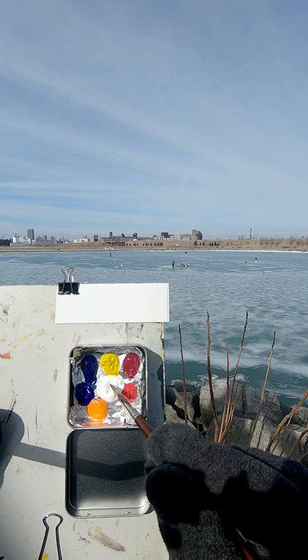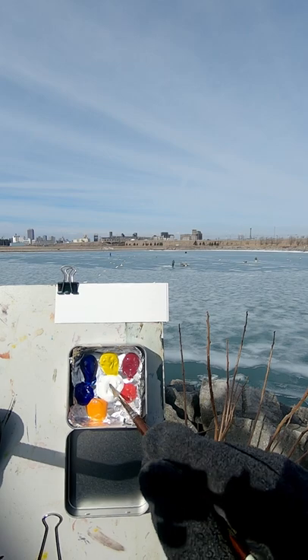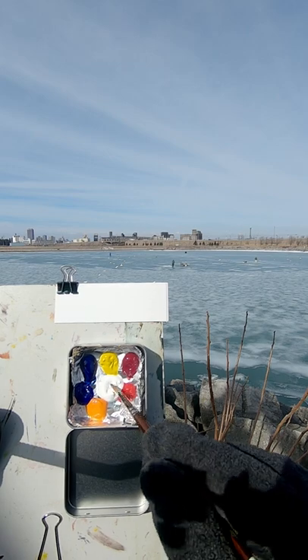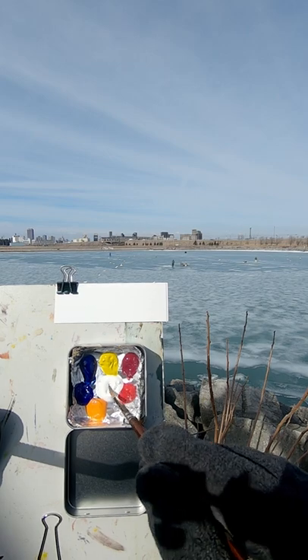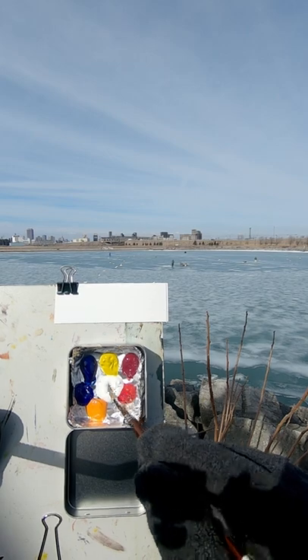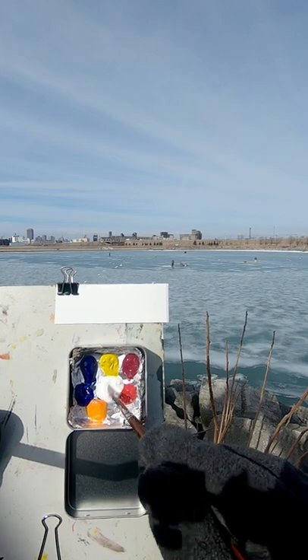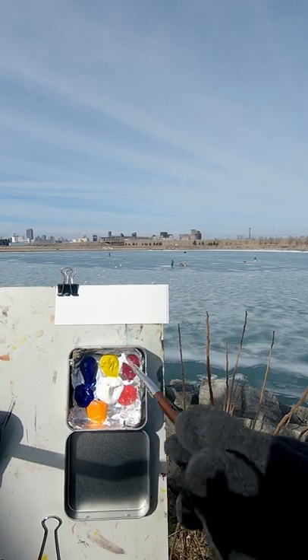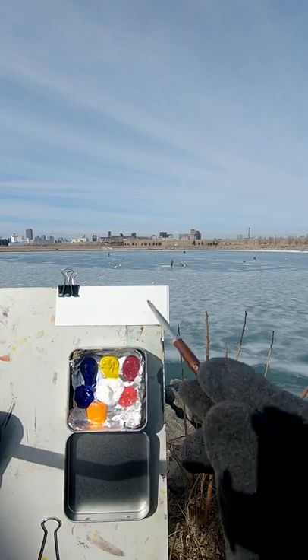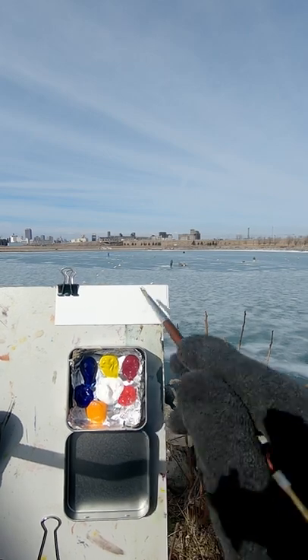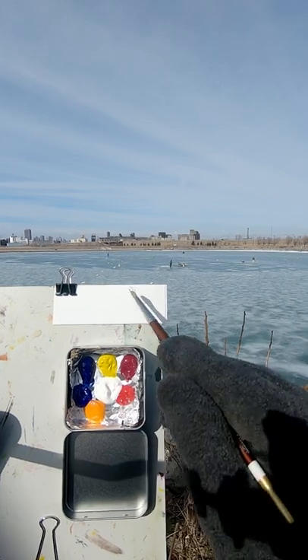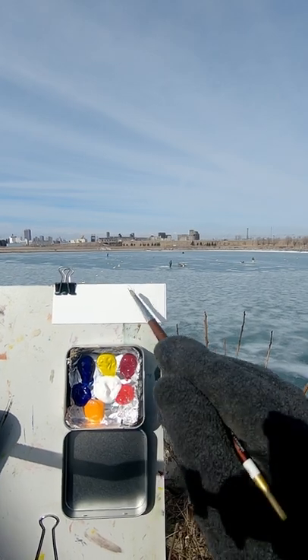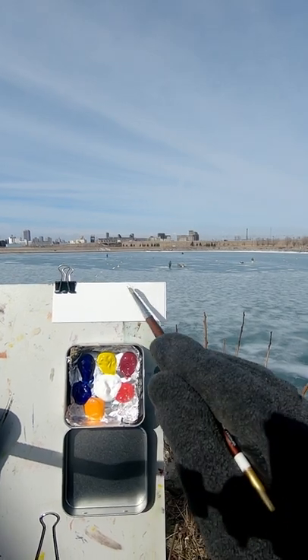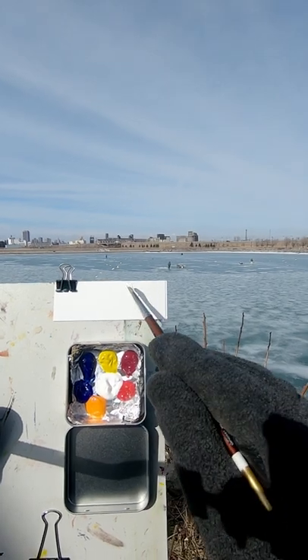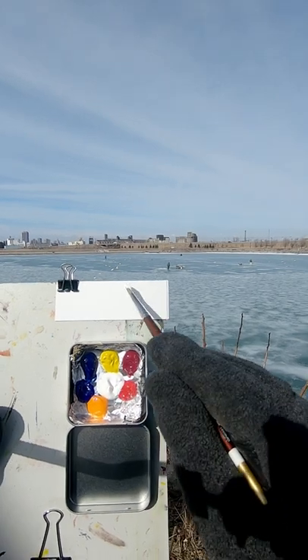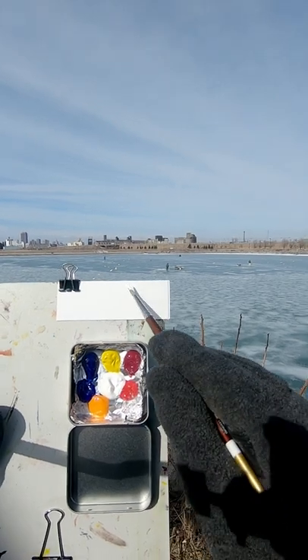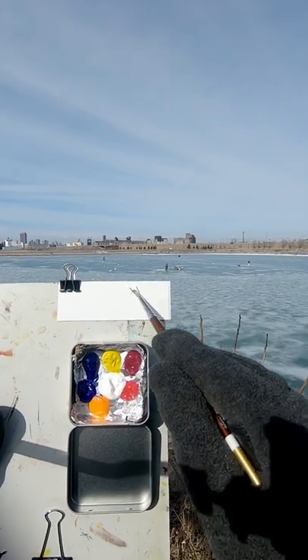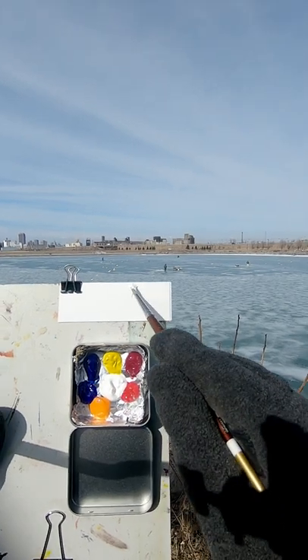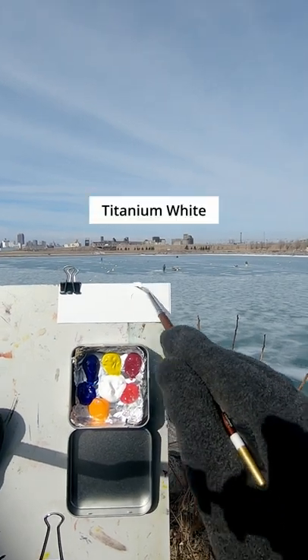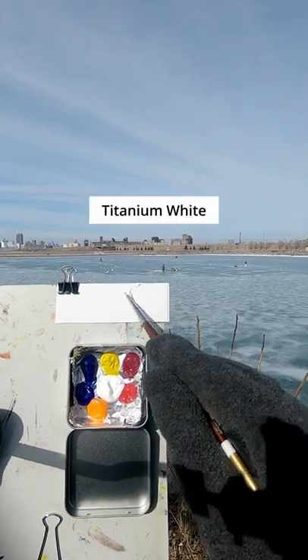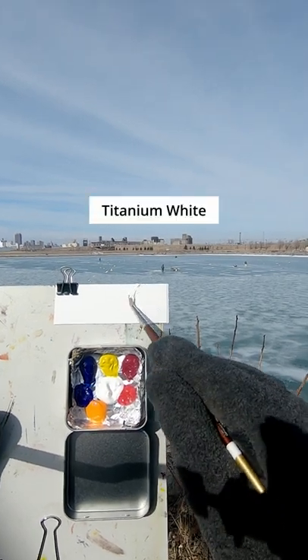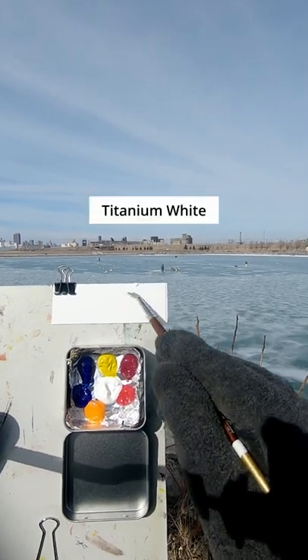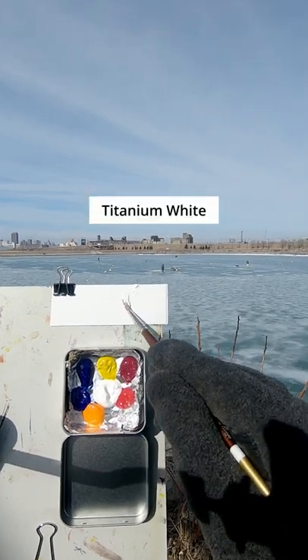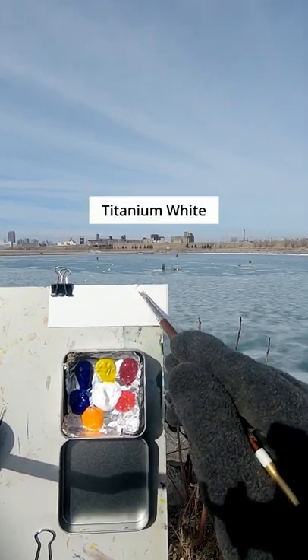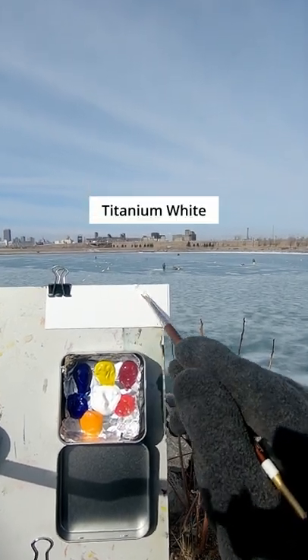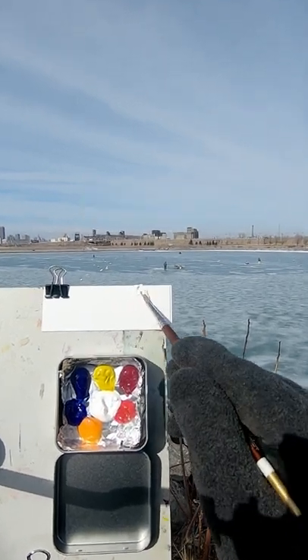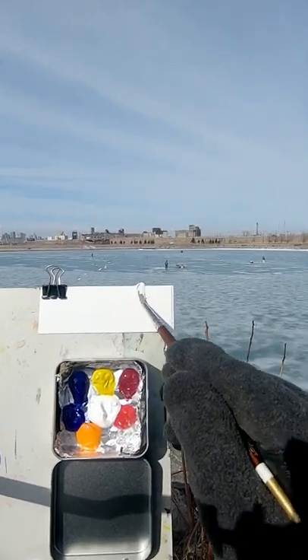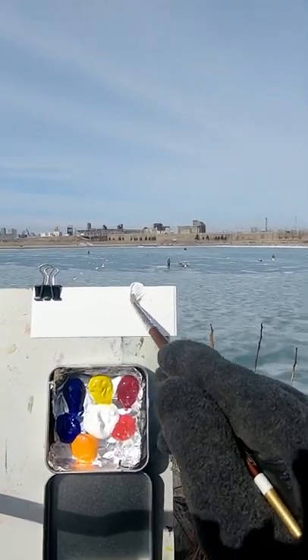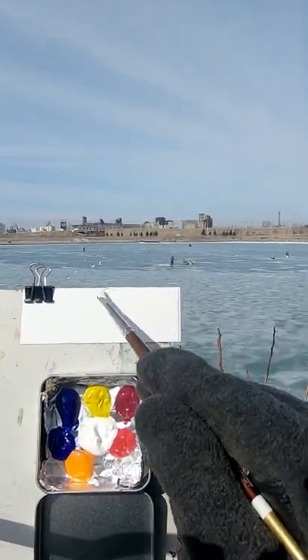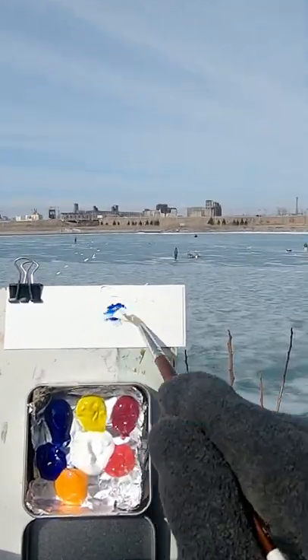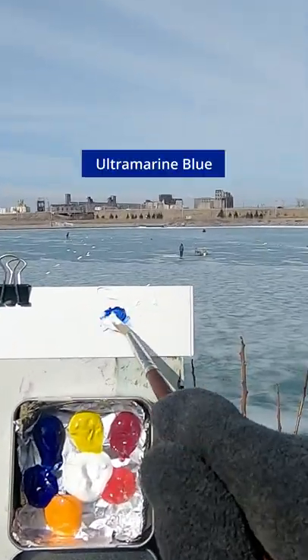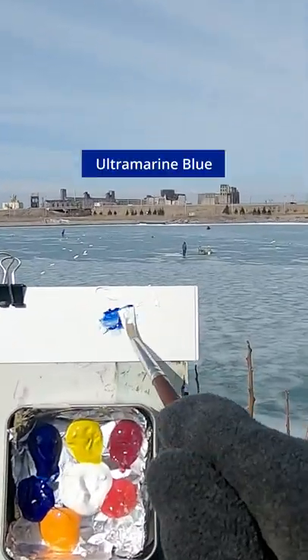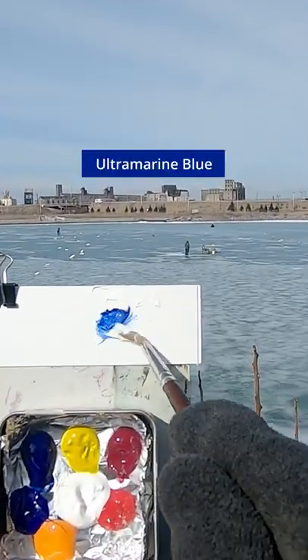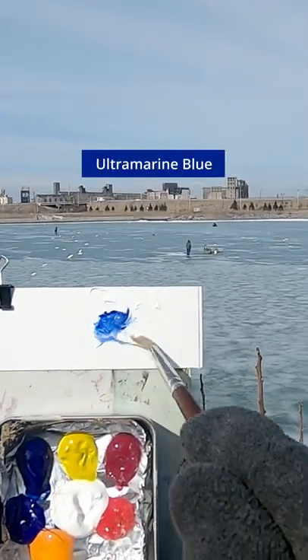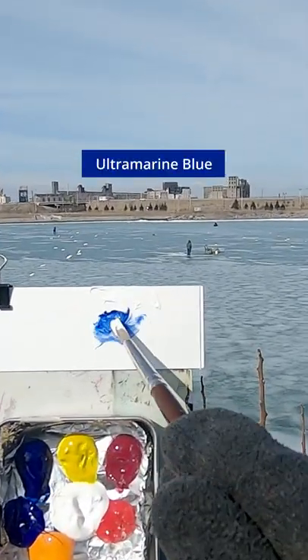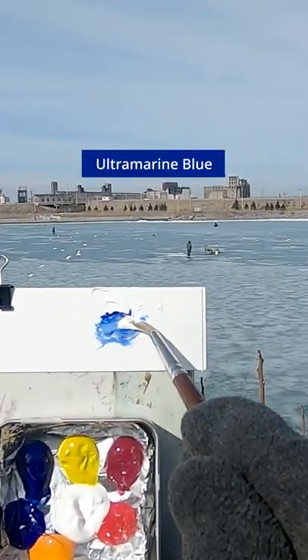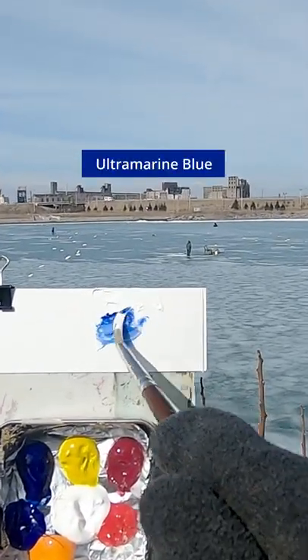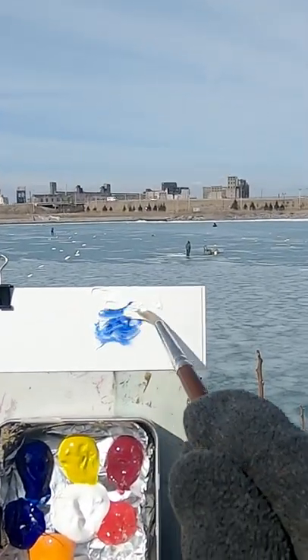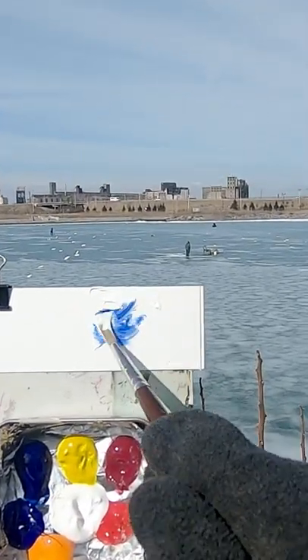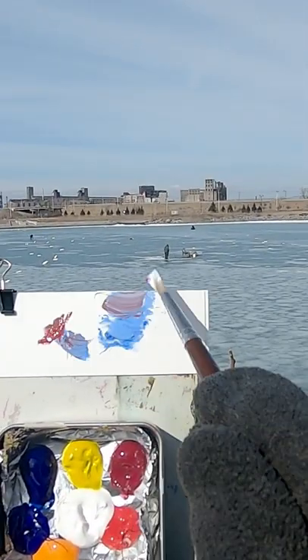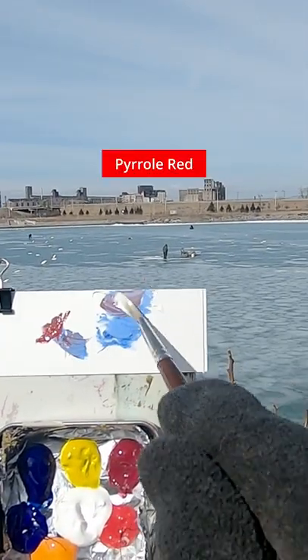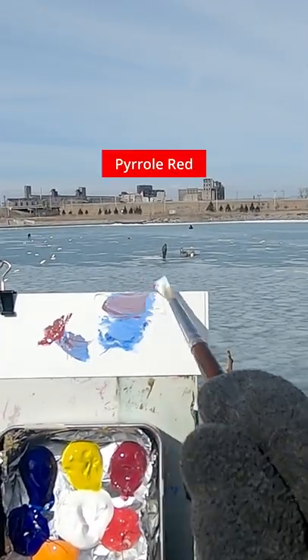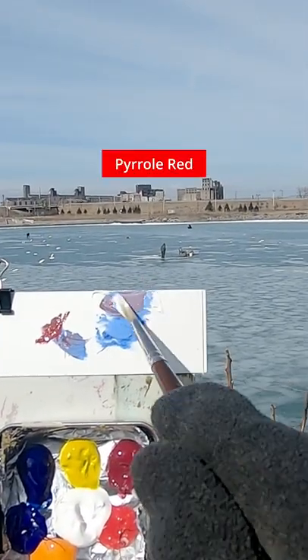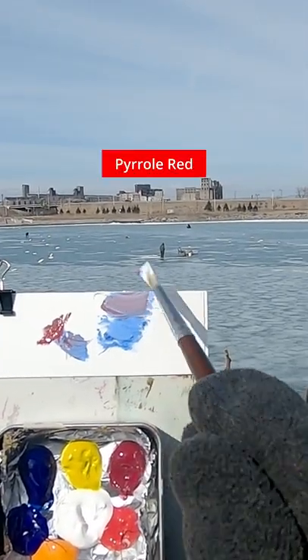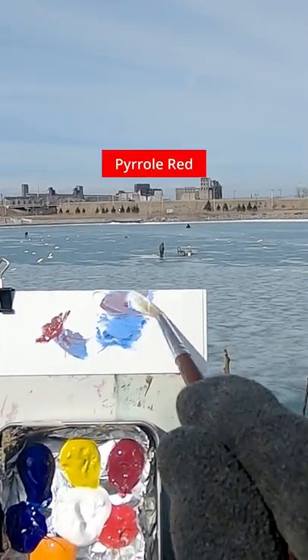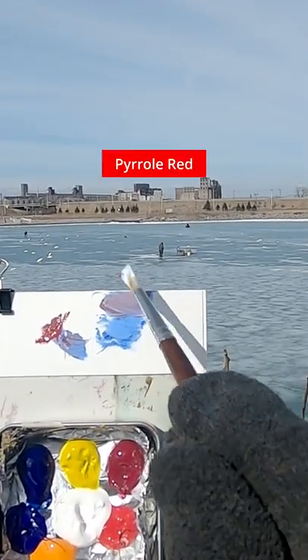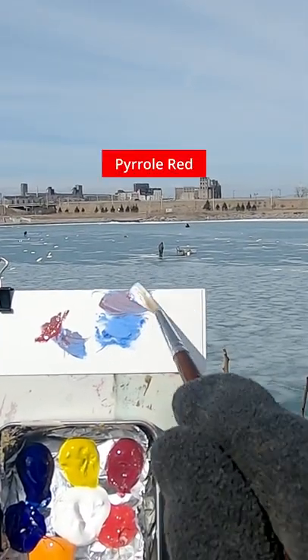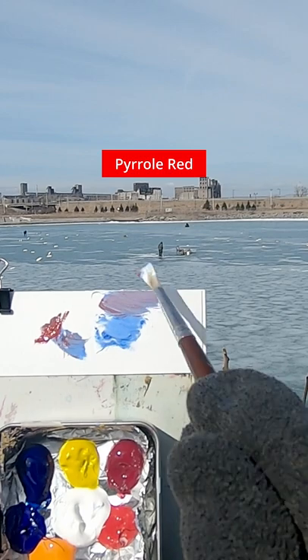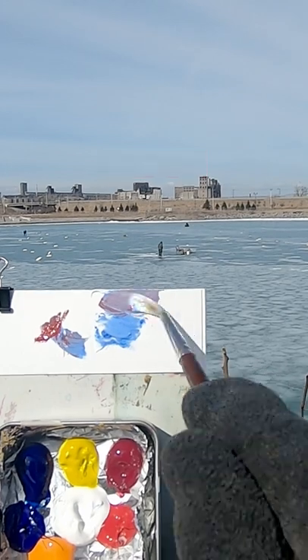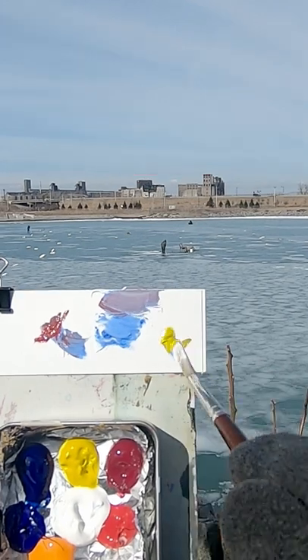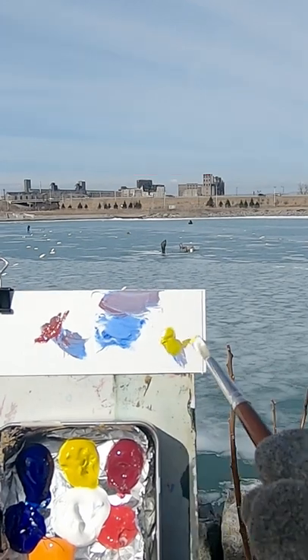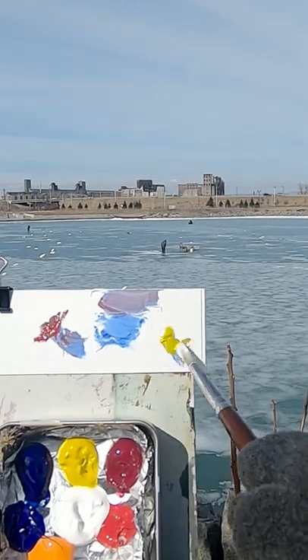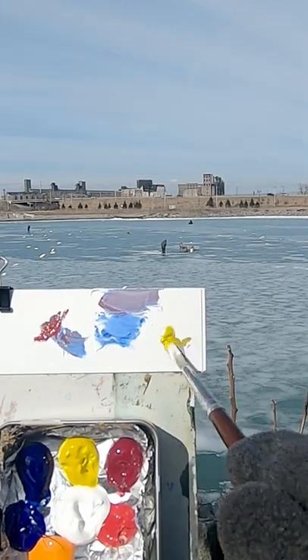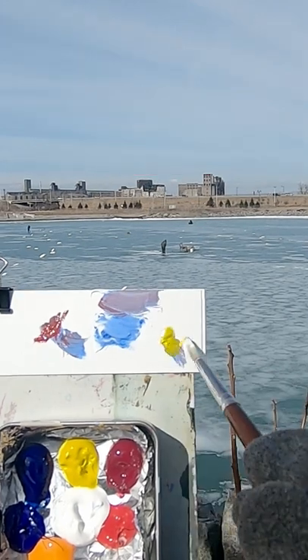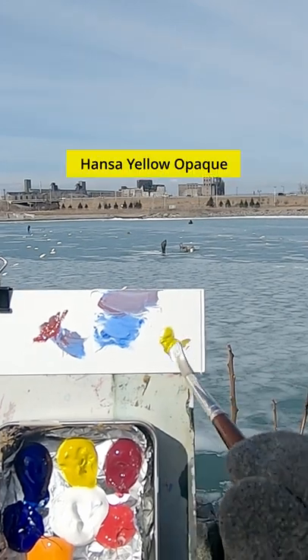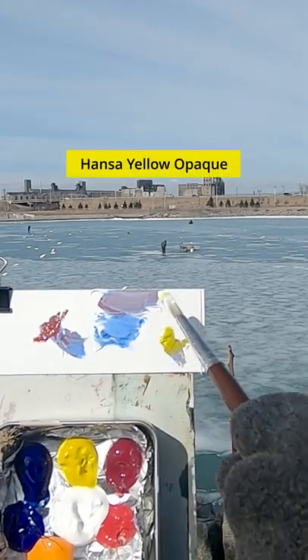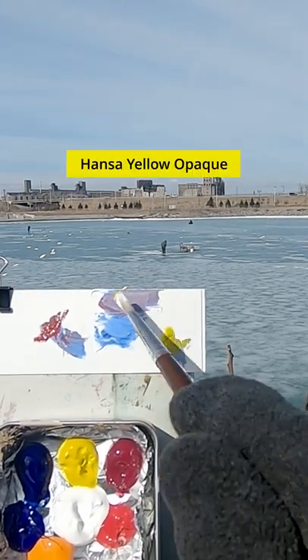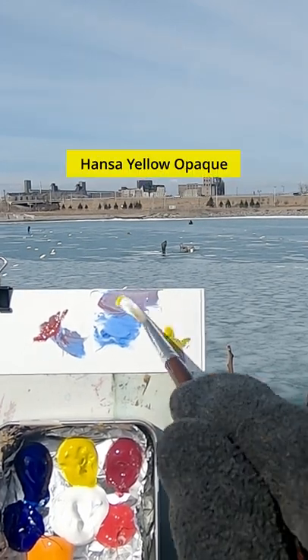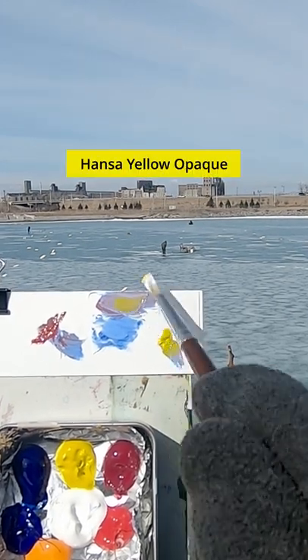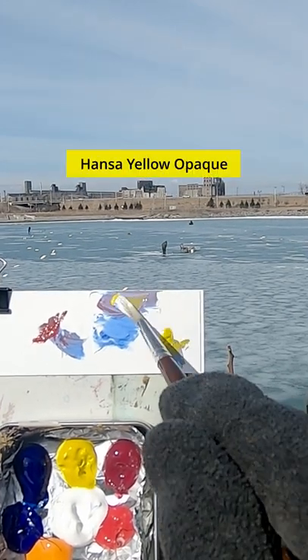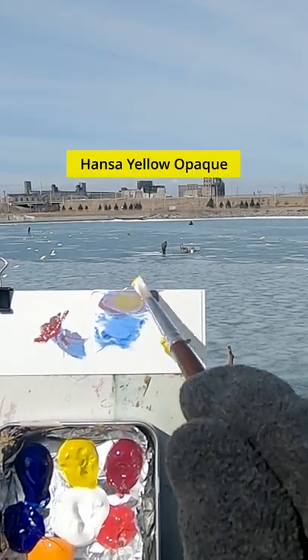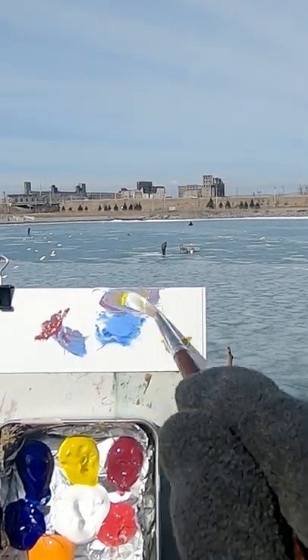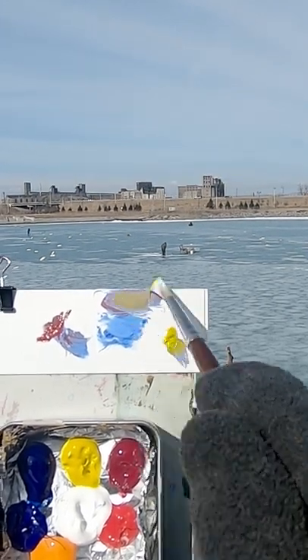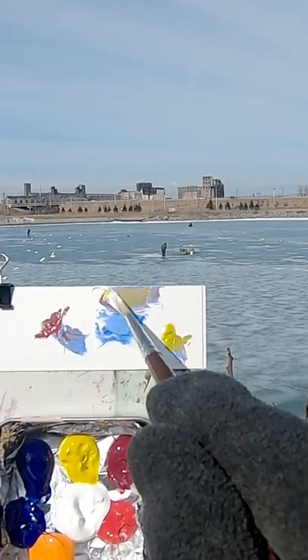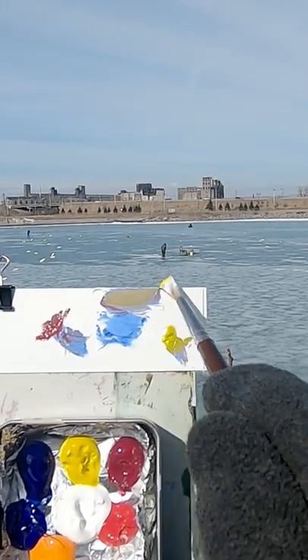I'm going to match the color of this ice. This is titanium white, ultramarine blue, pyrrole red, and hansa yellow opaque.